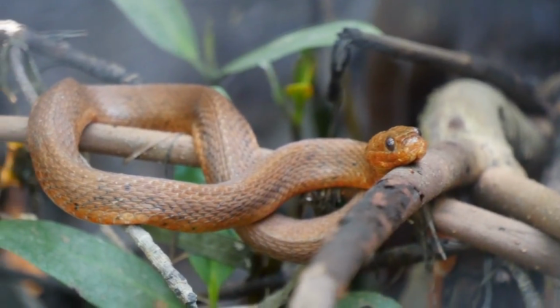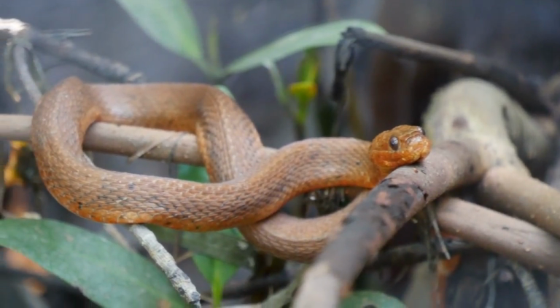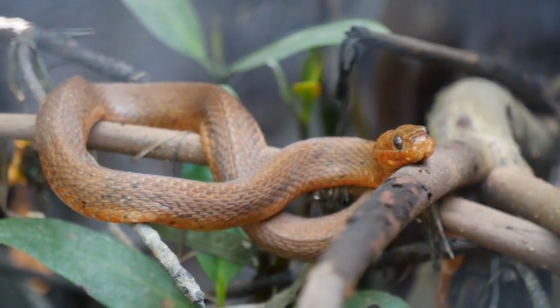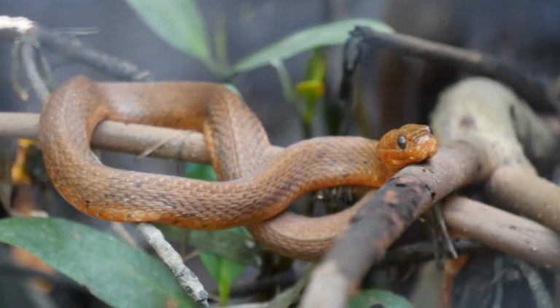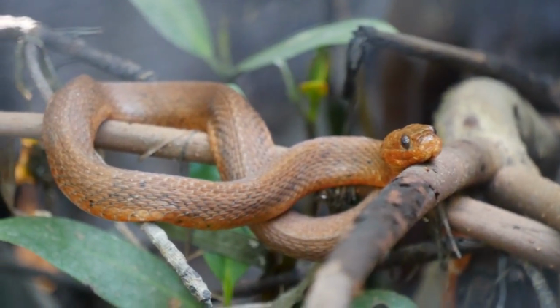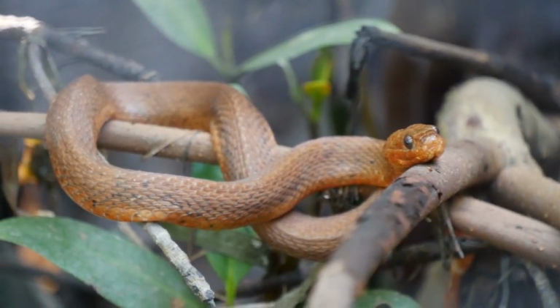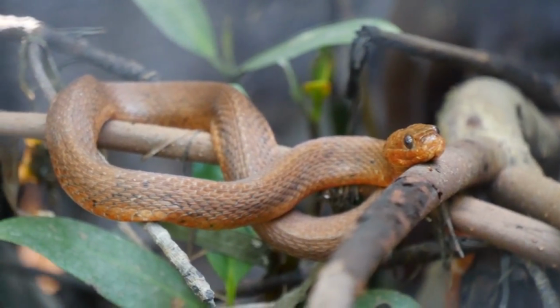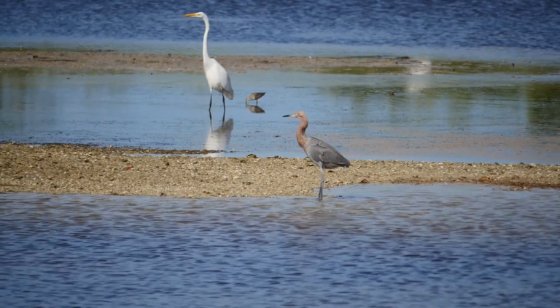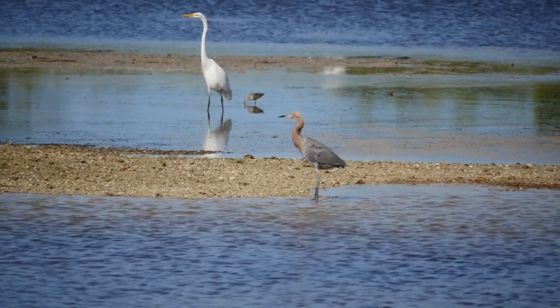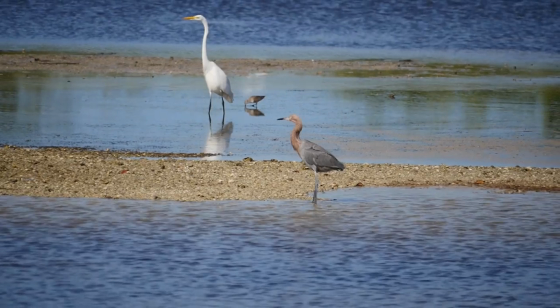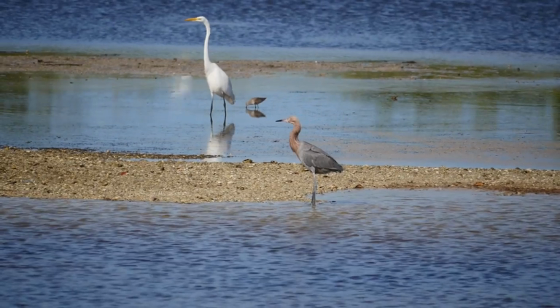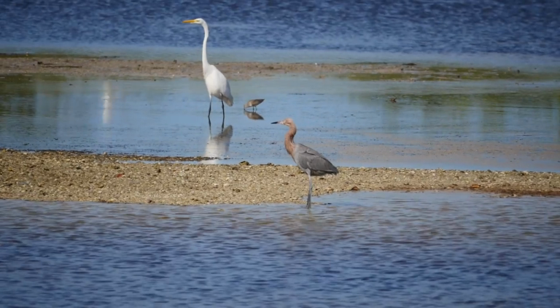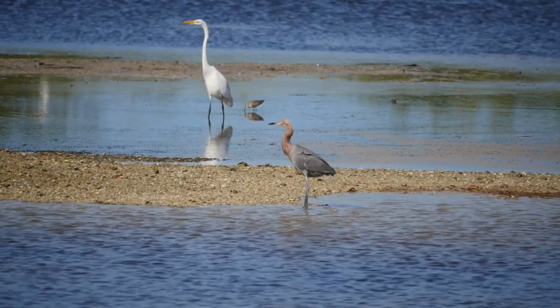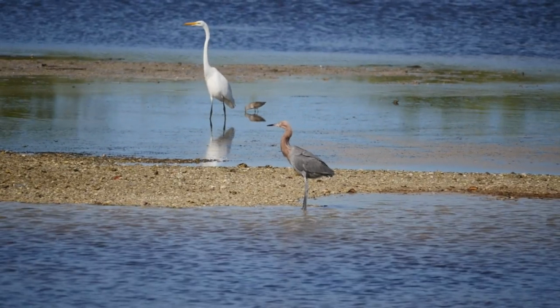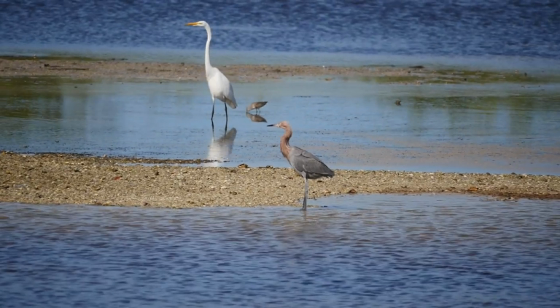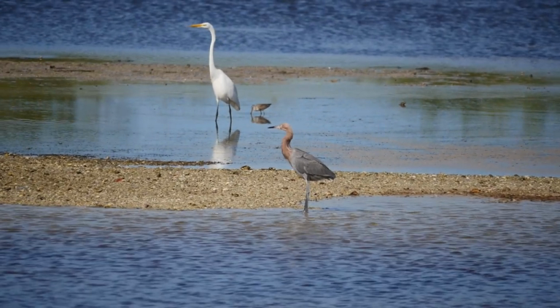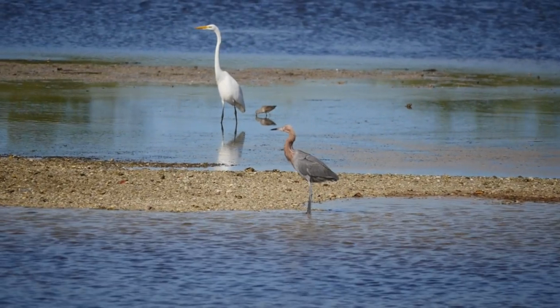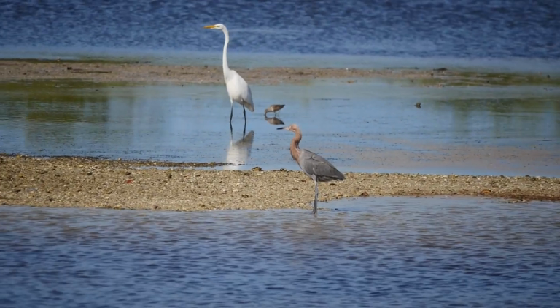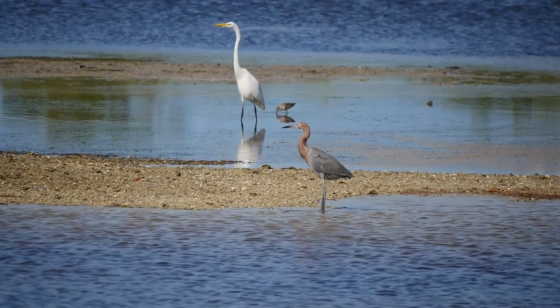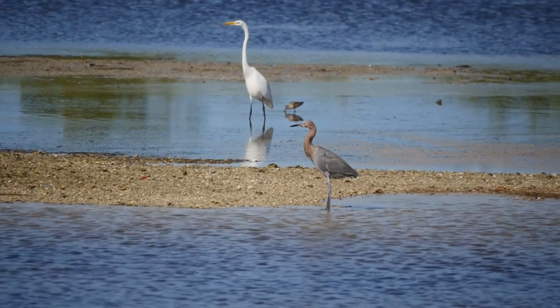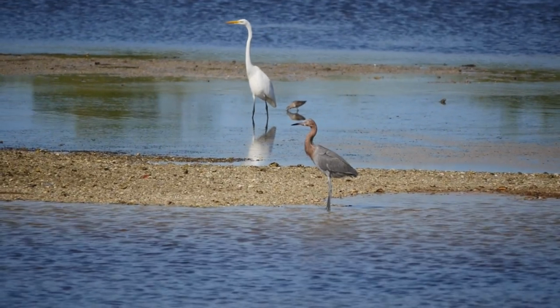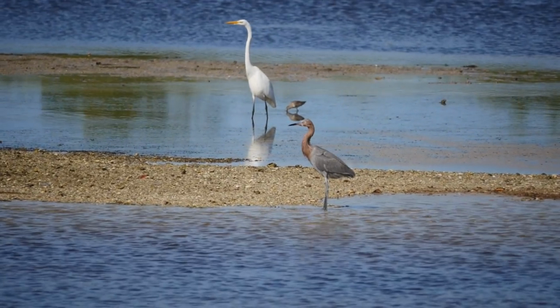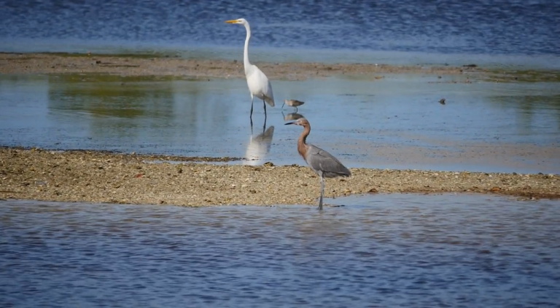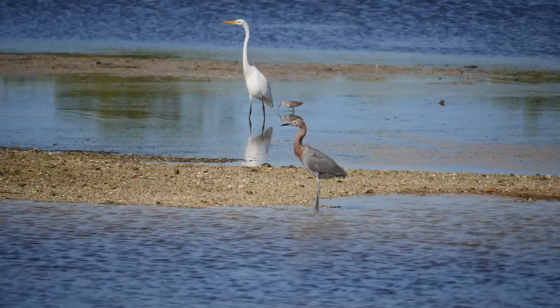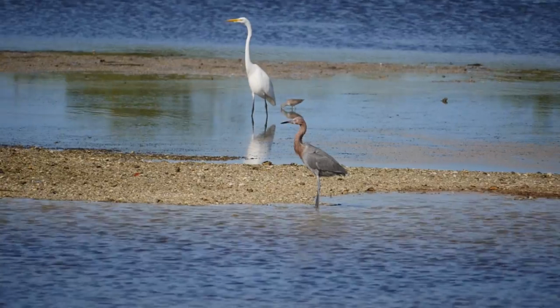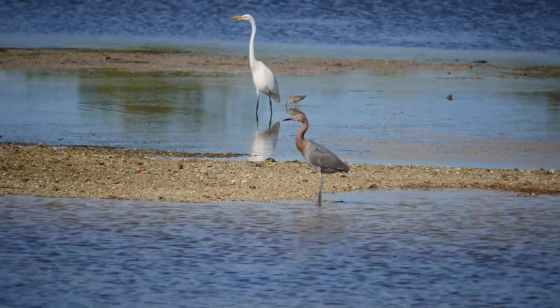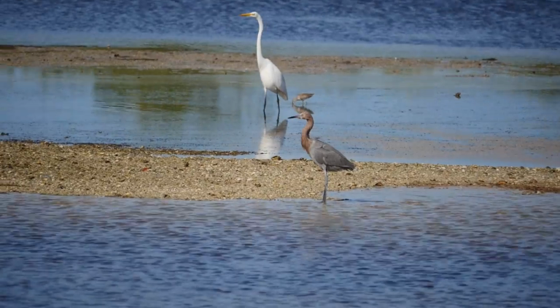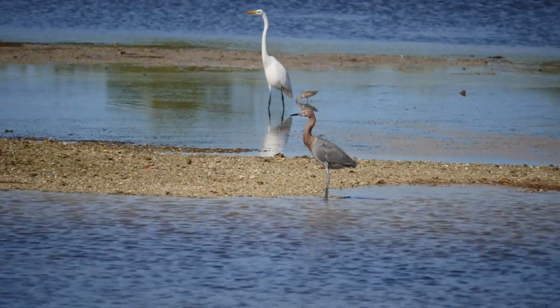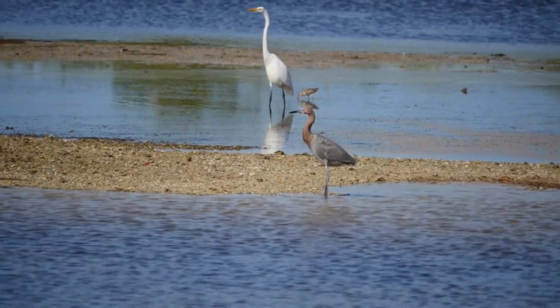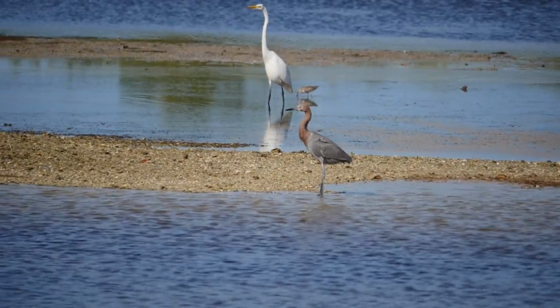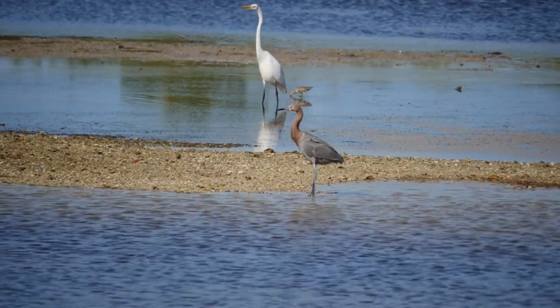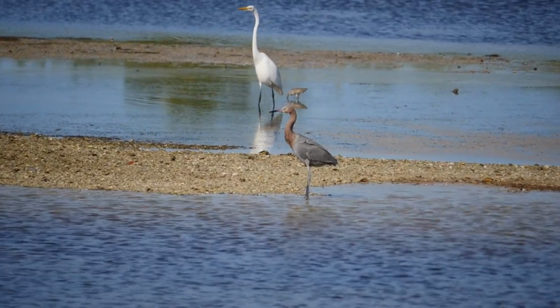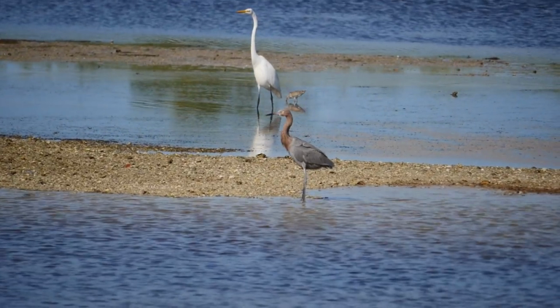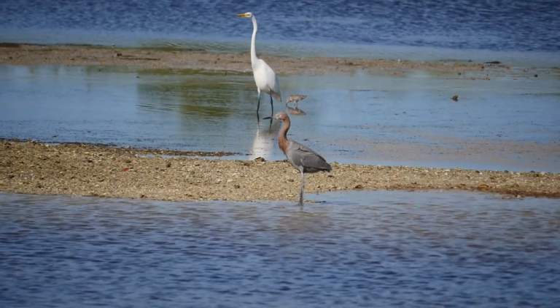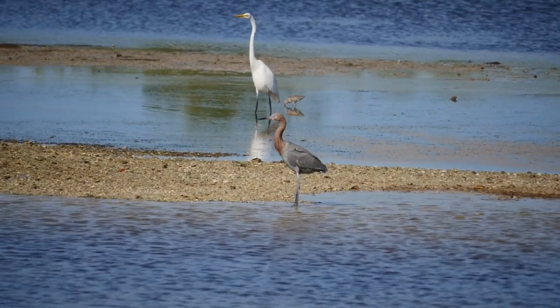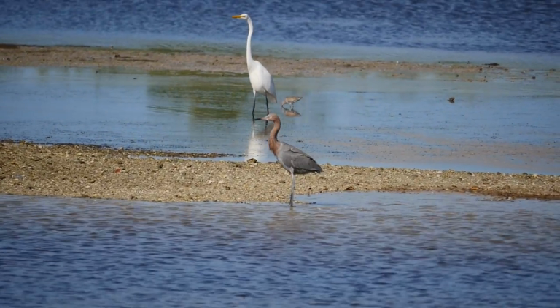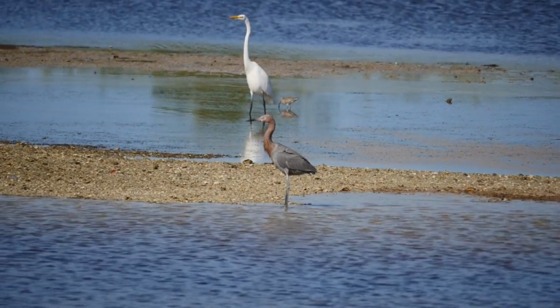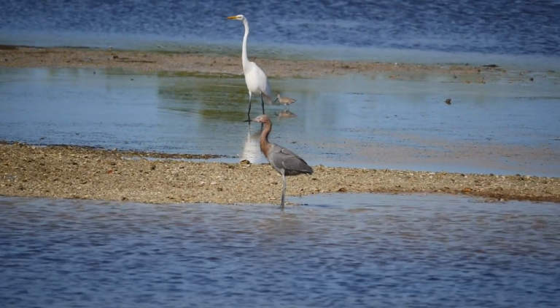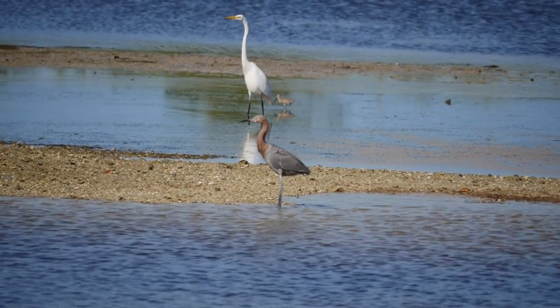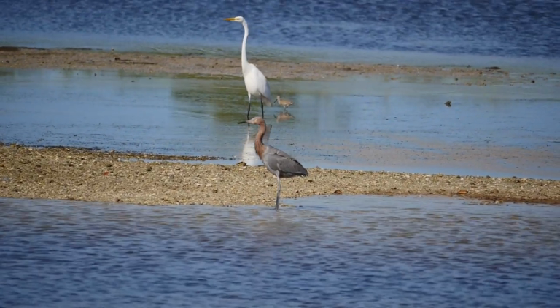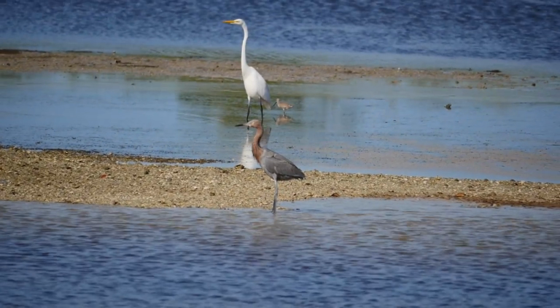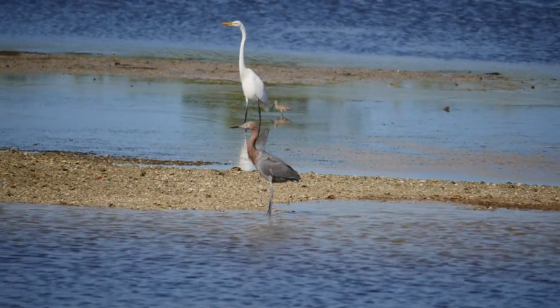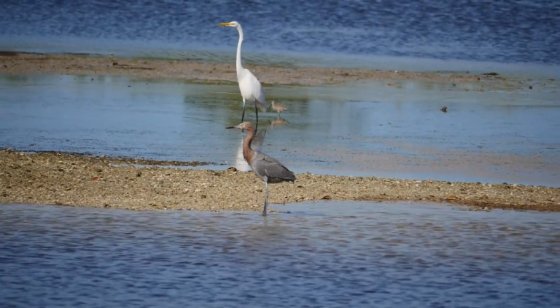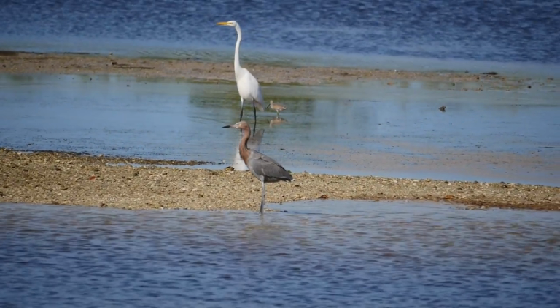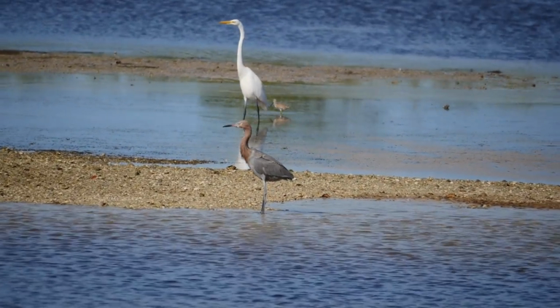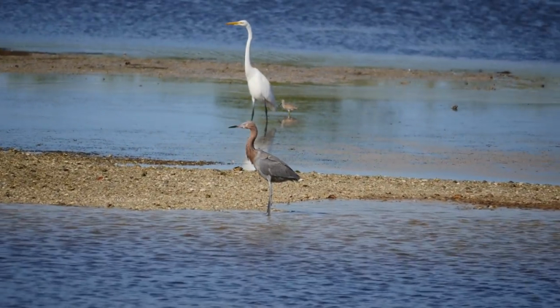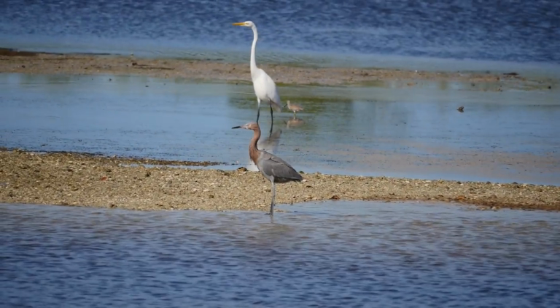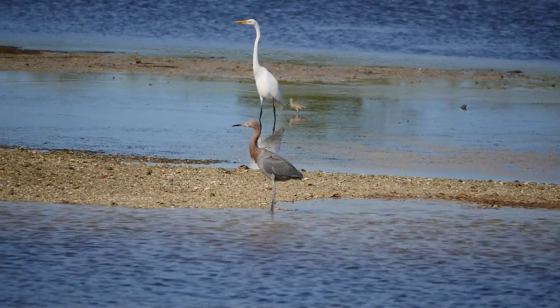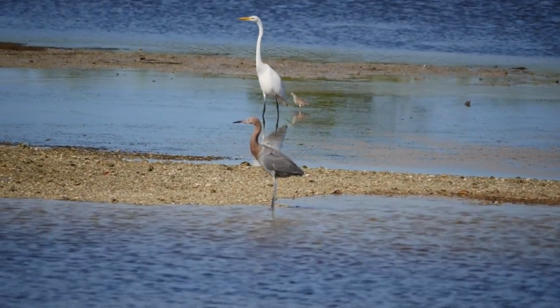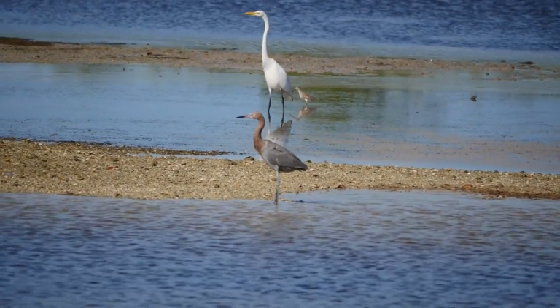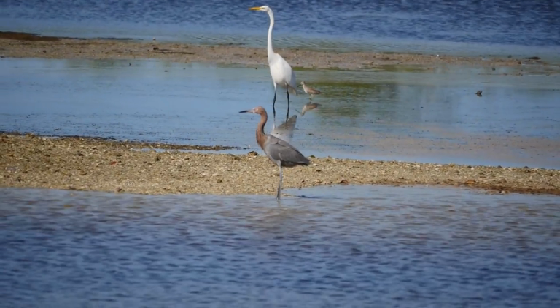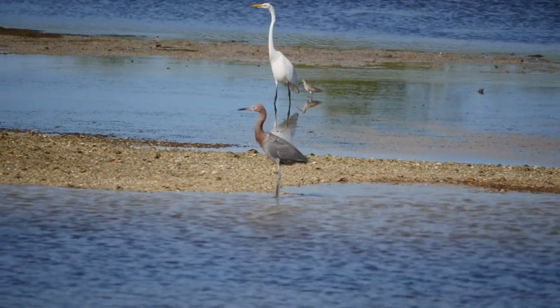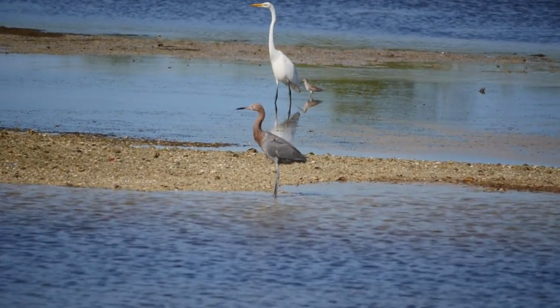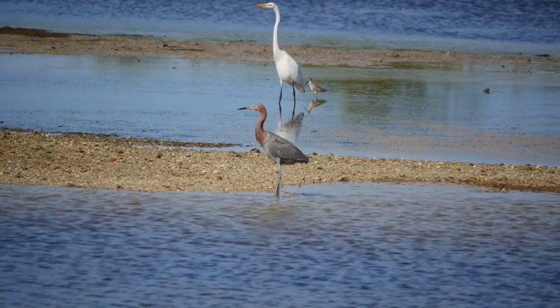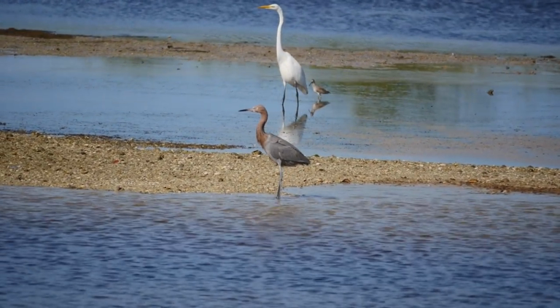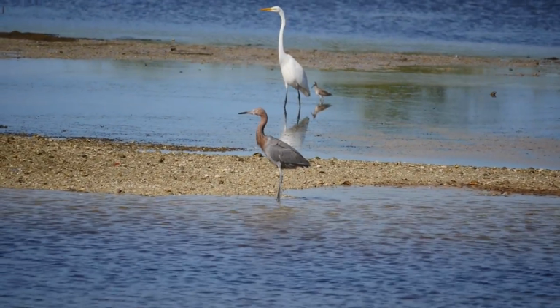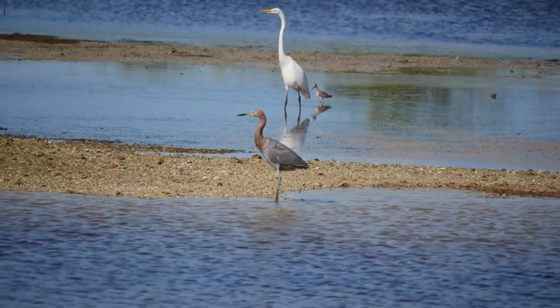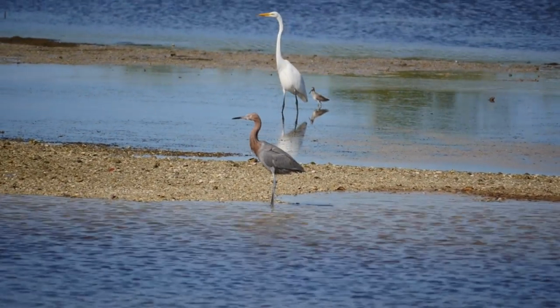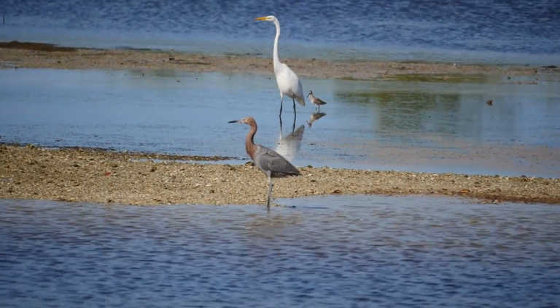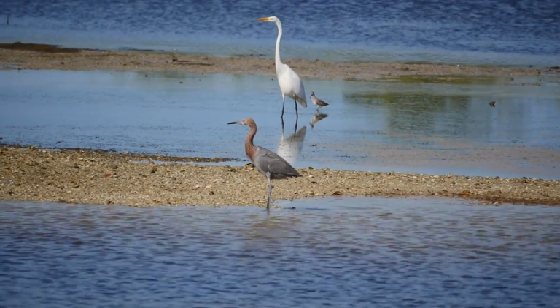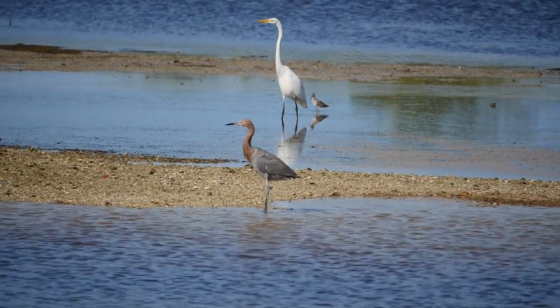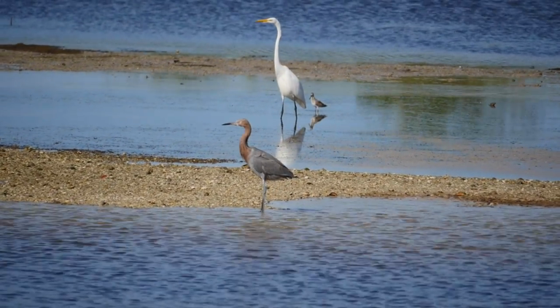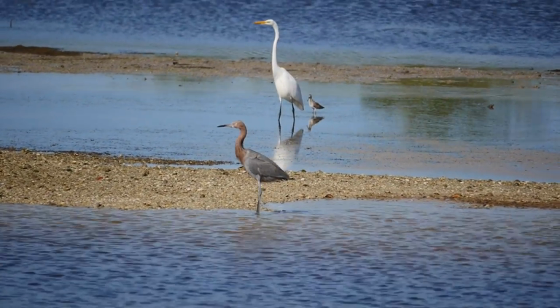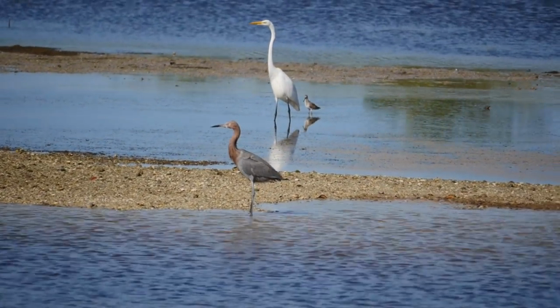We were seeing three reddish egrets. Reddish egrets are really rare, so to see three of them in one trip — that's special.